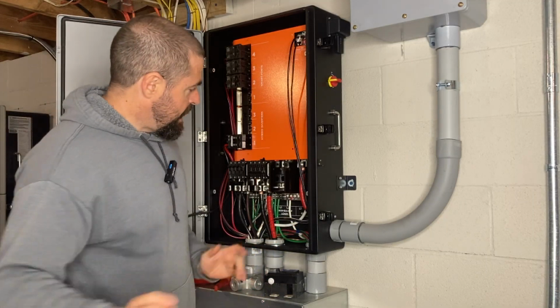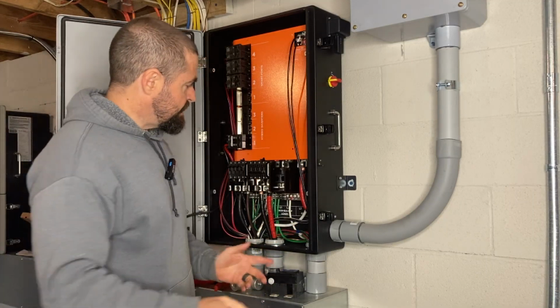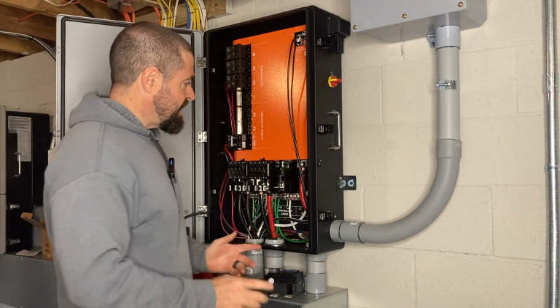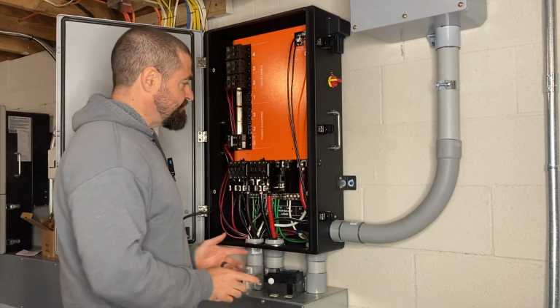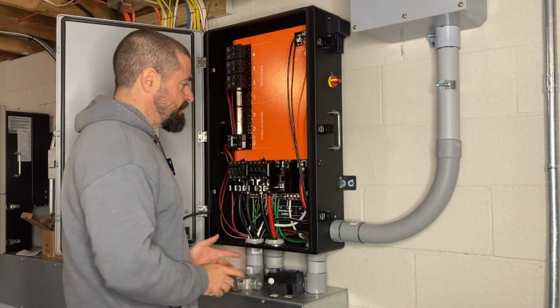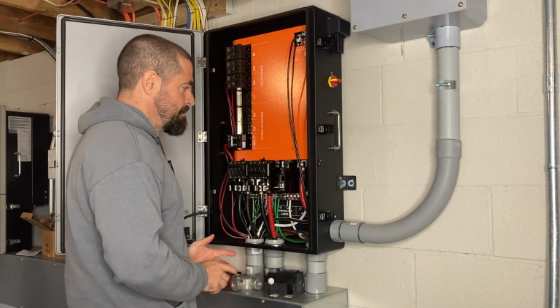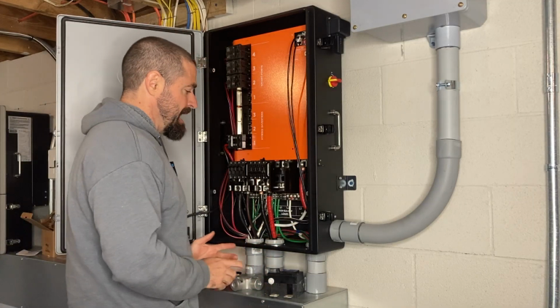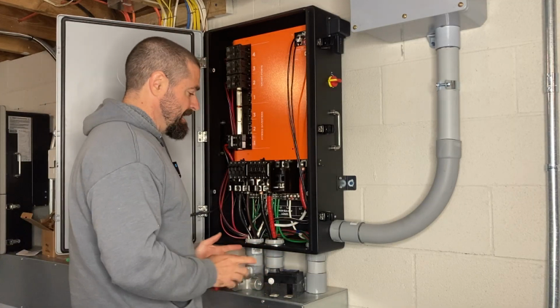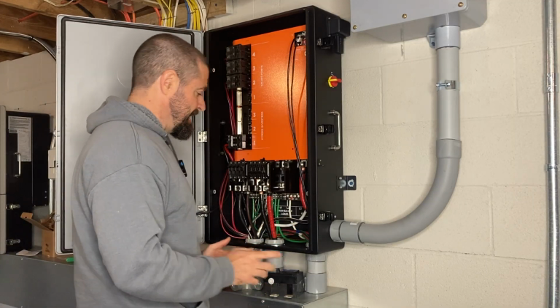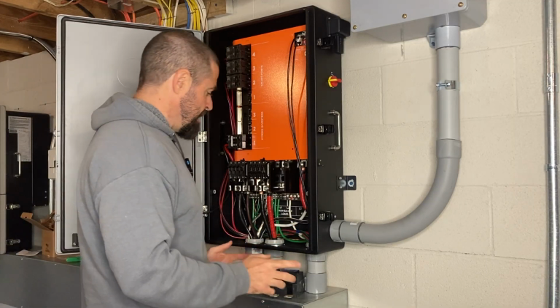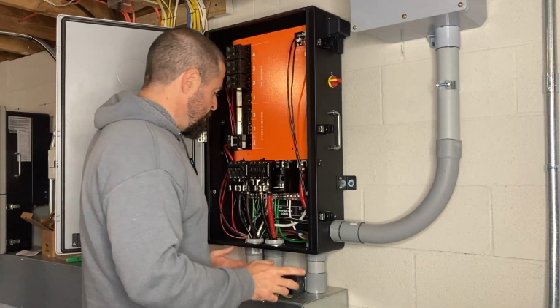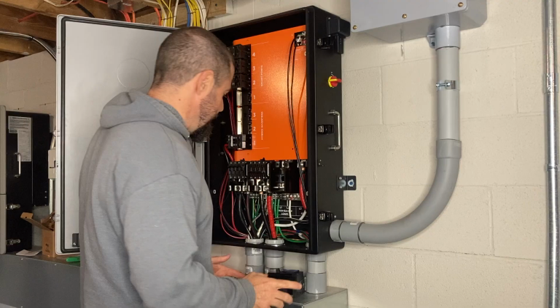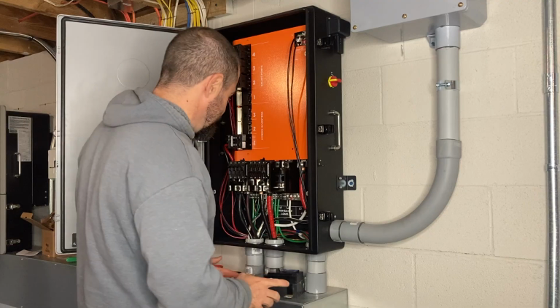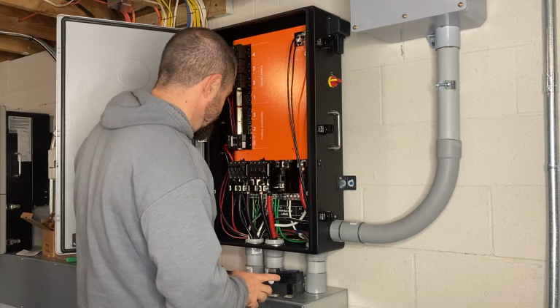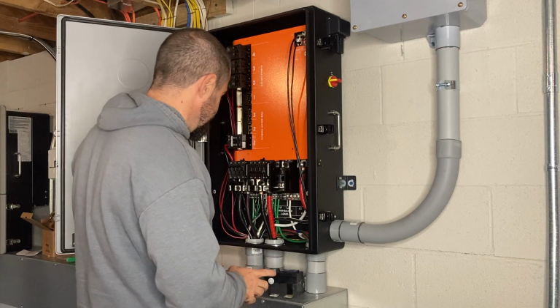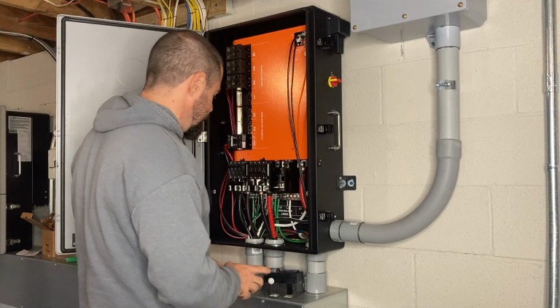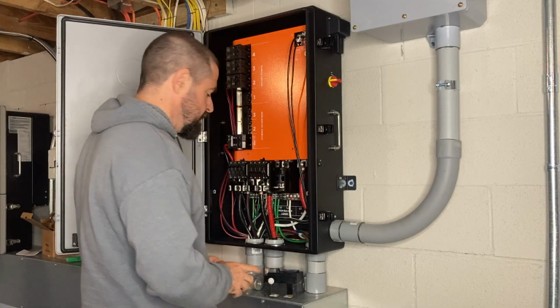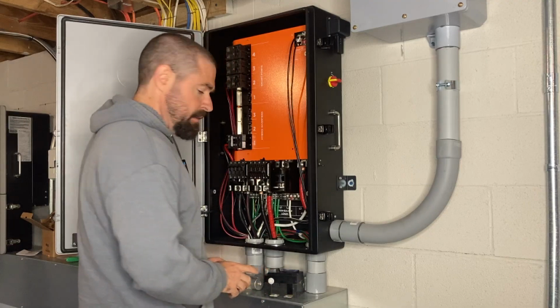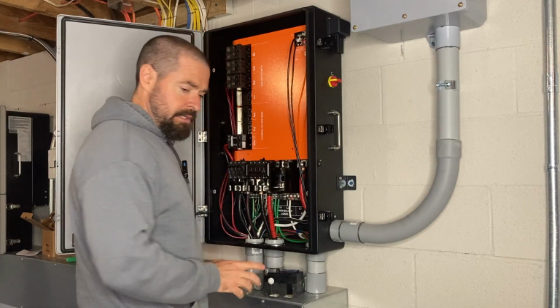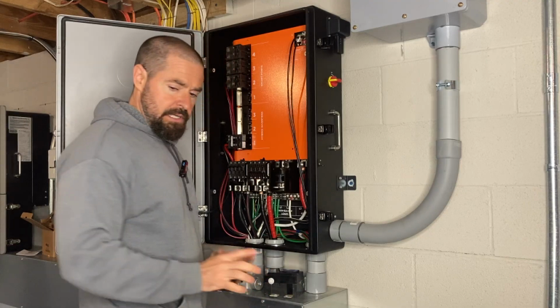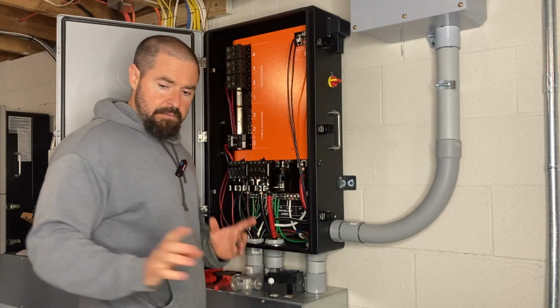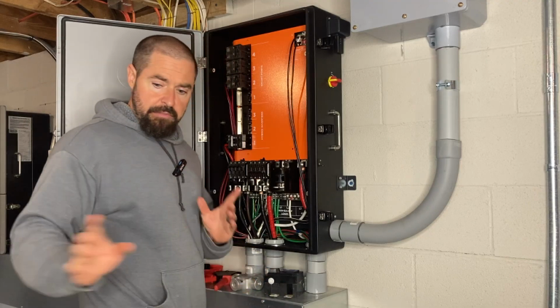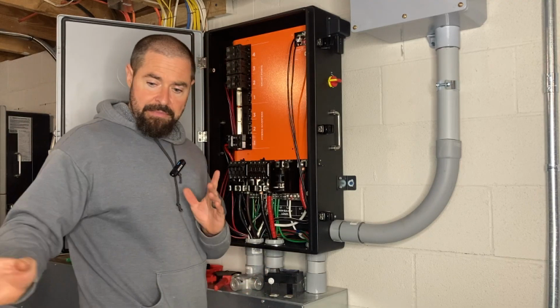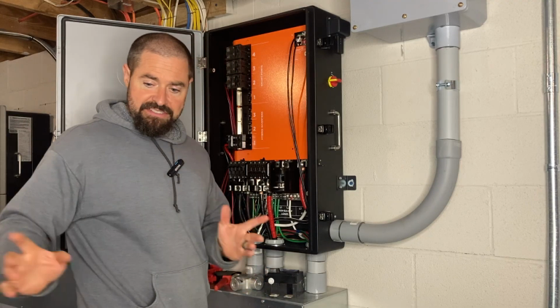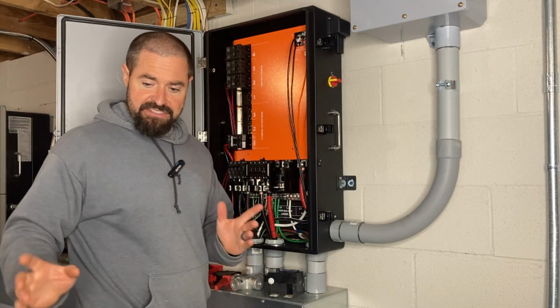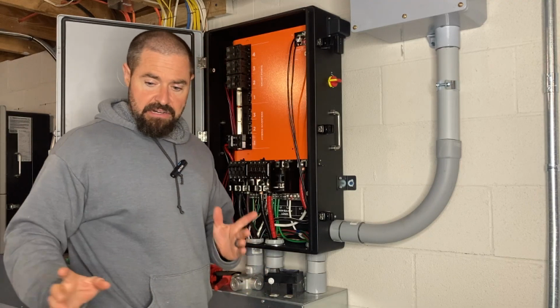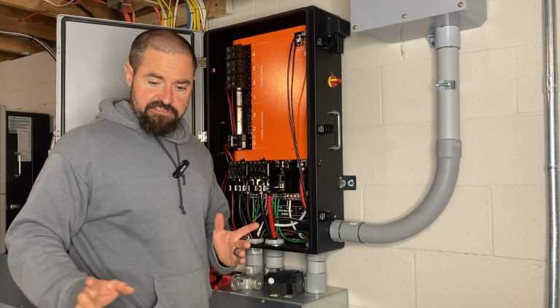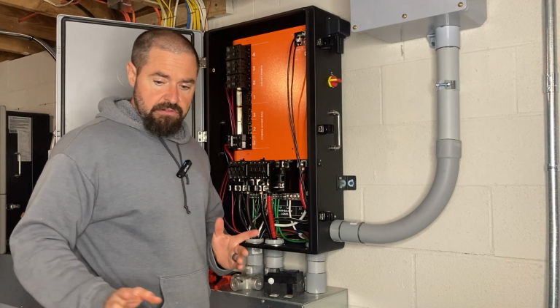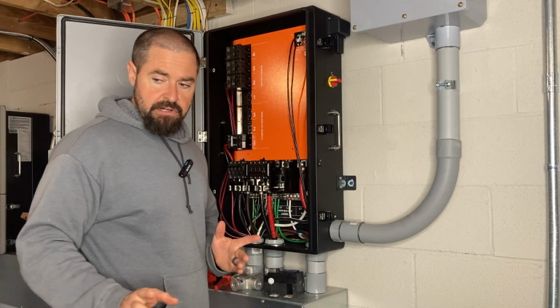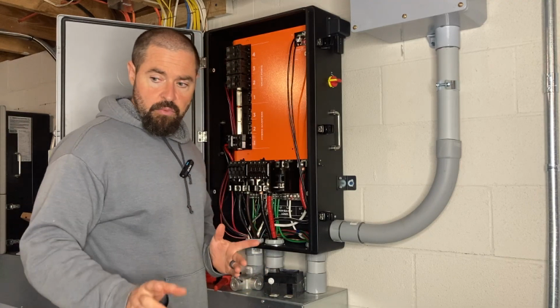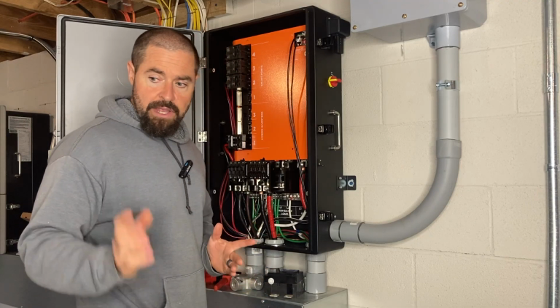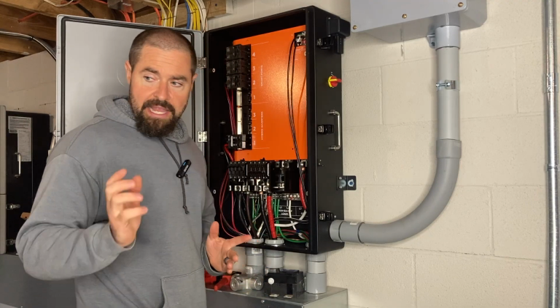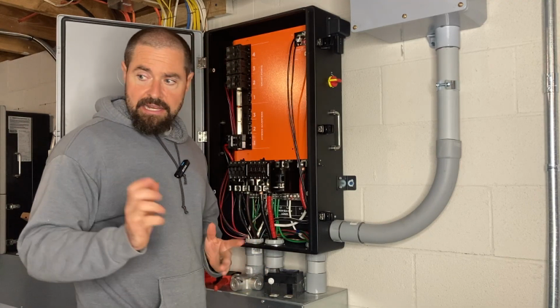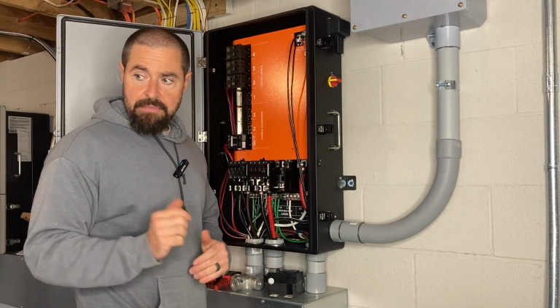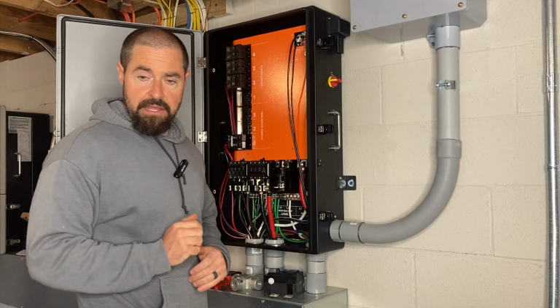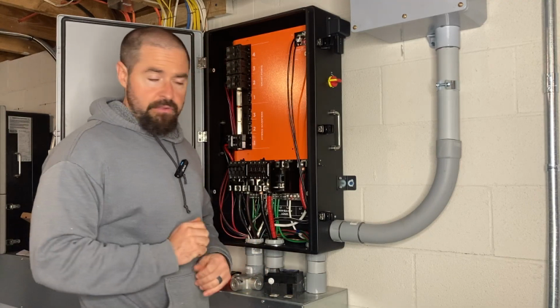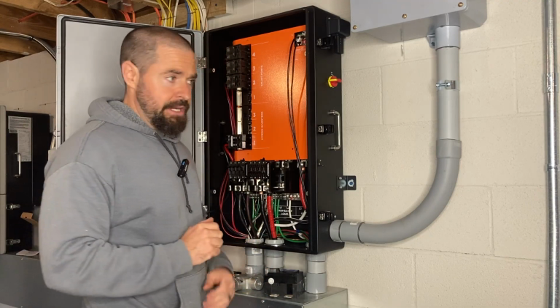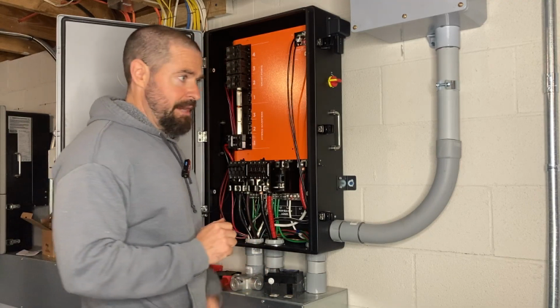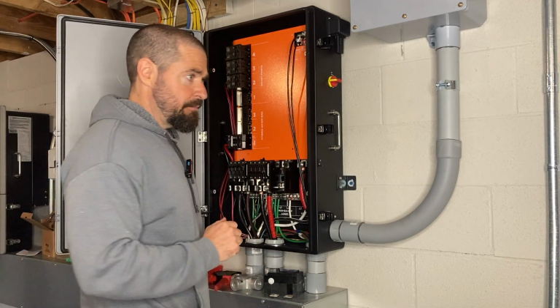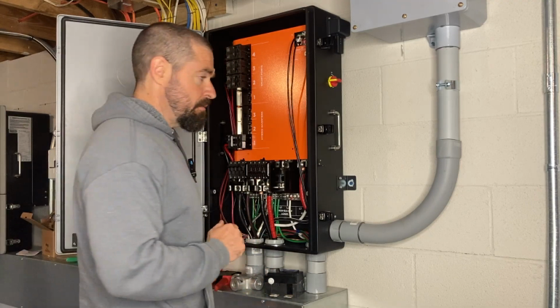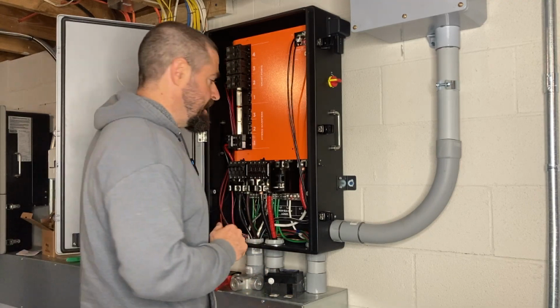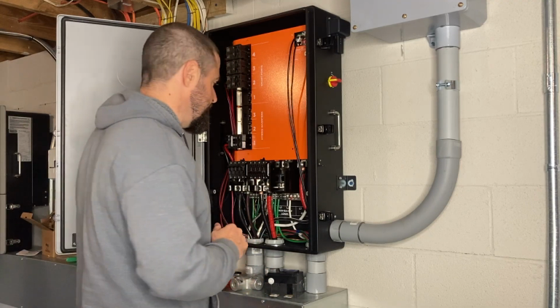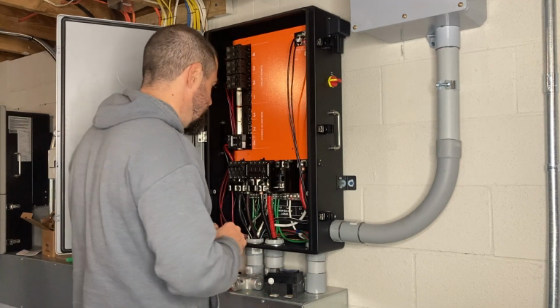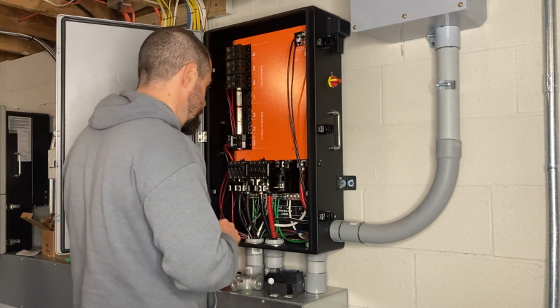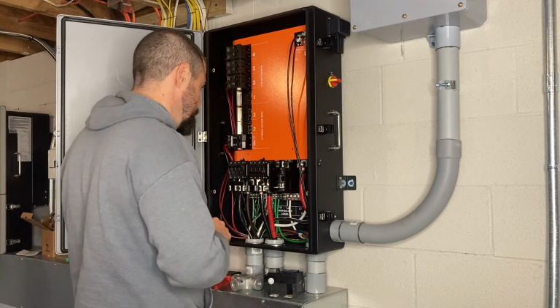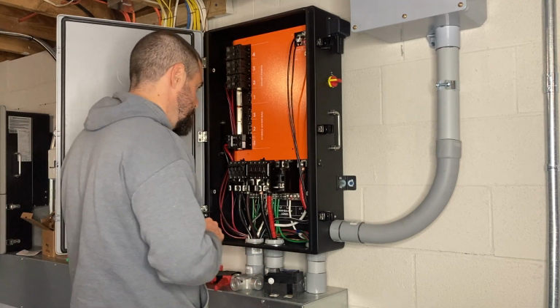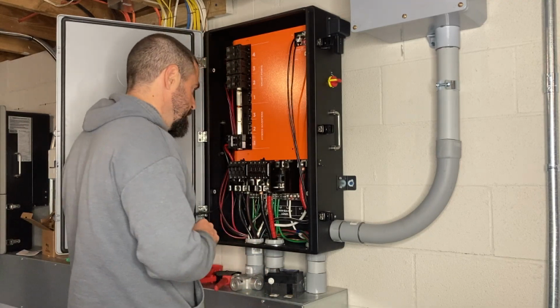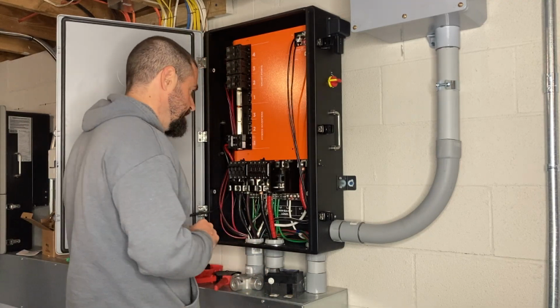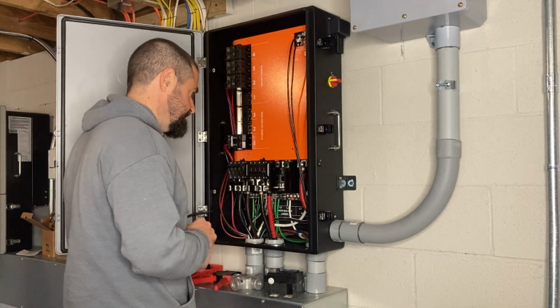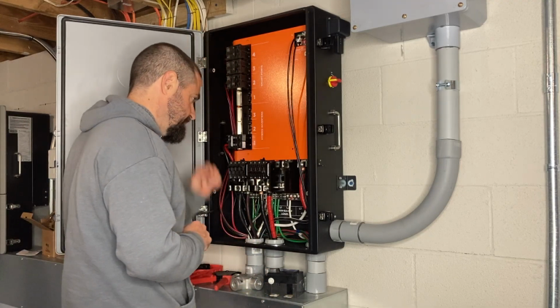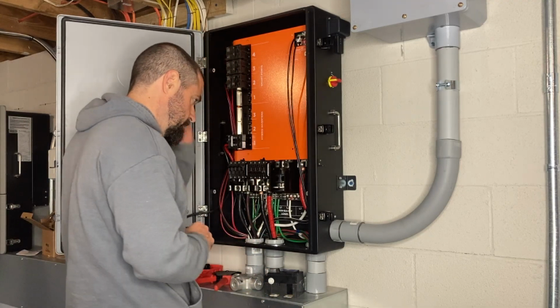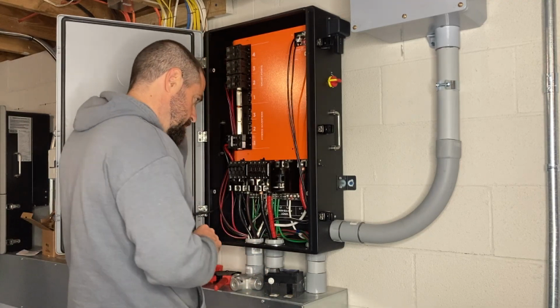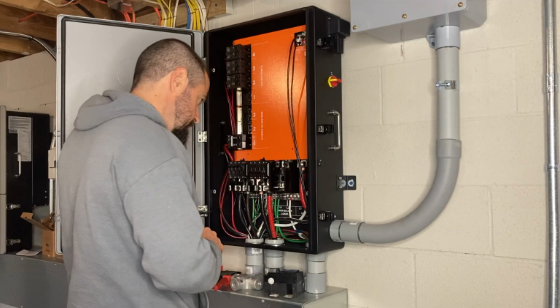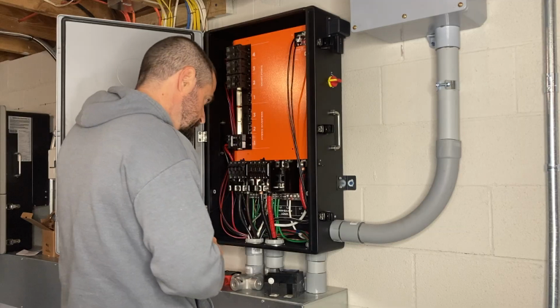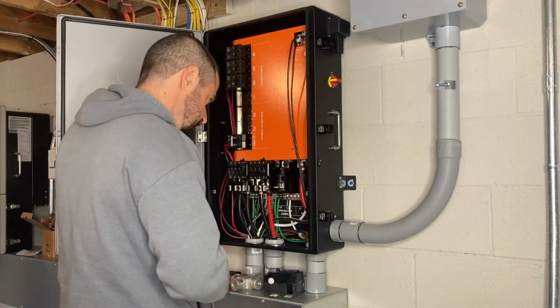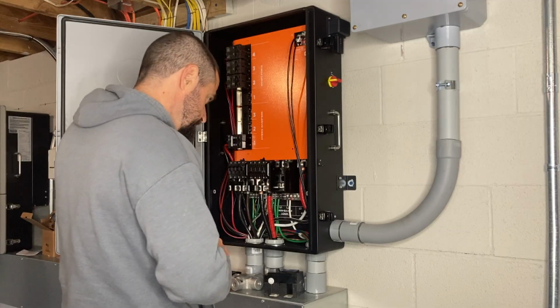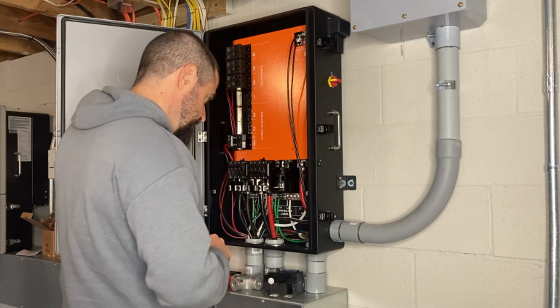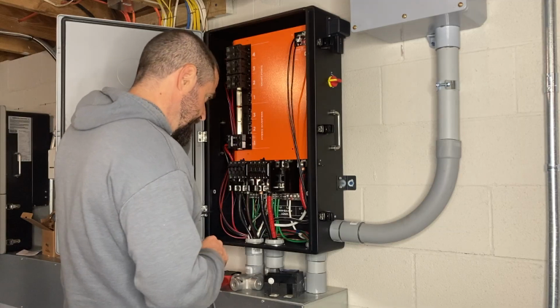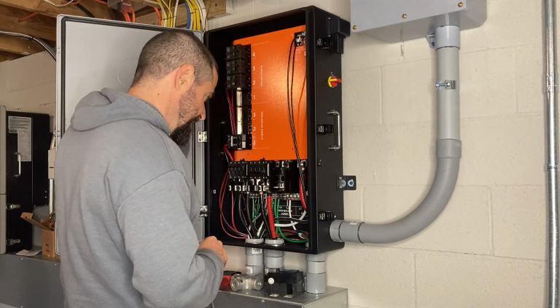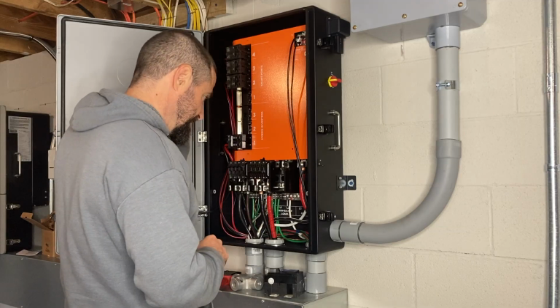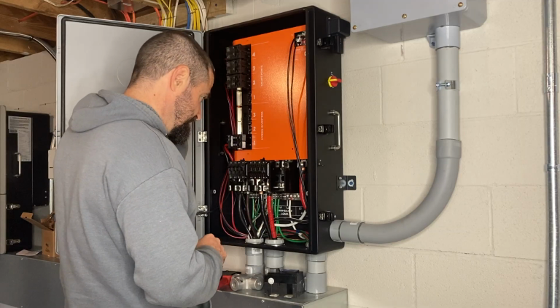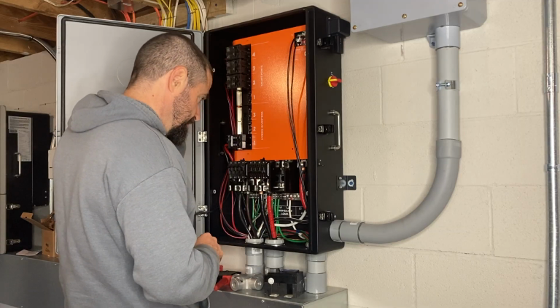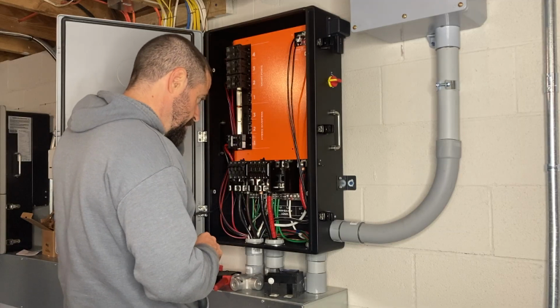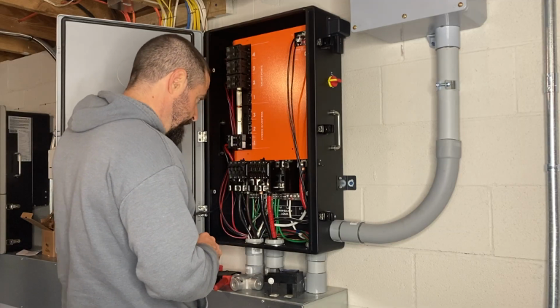Apologies for the bad camera angle here, but my stairs are in the way and my other camera ran out of room. So let's go ahead and get started.